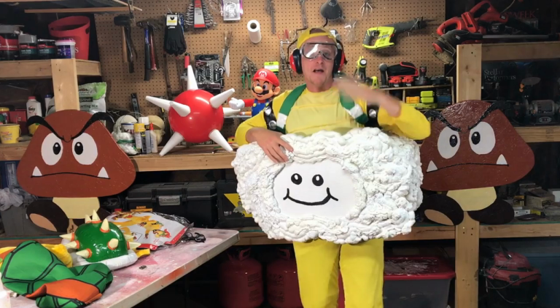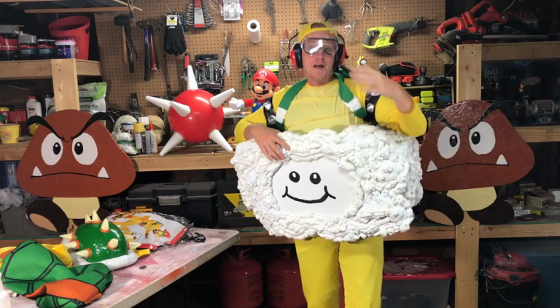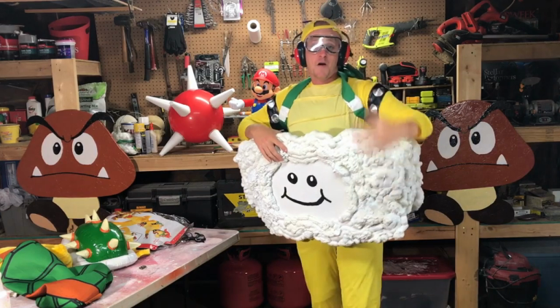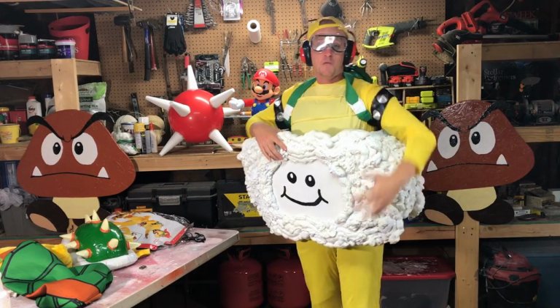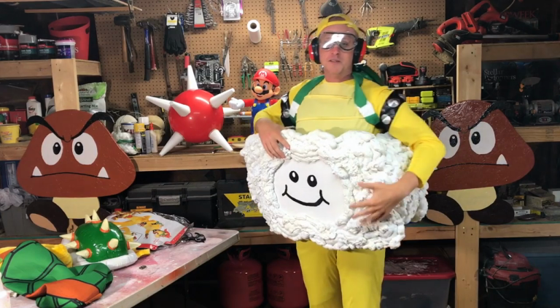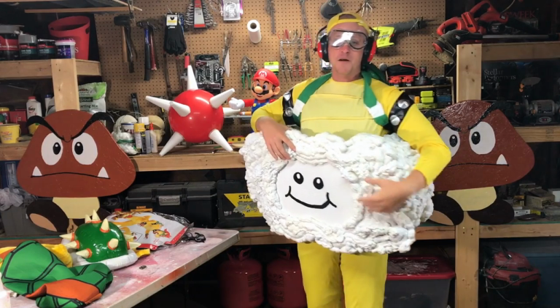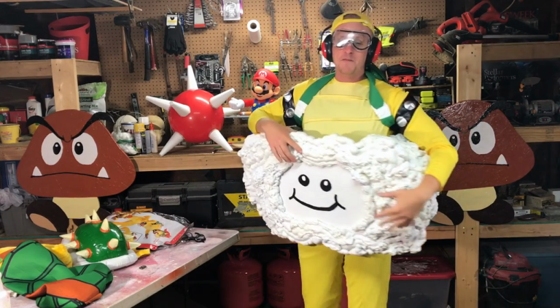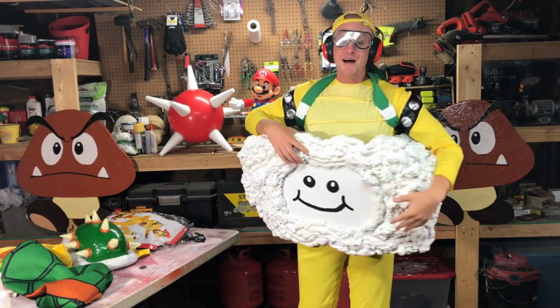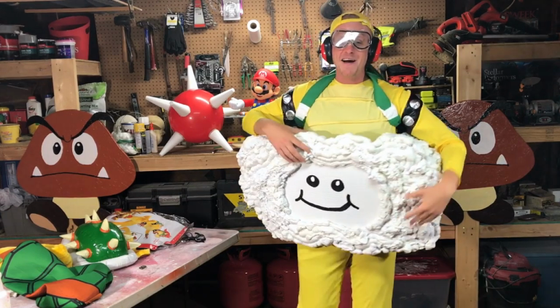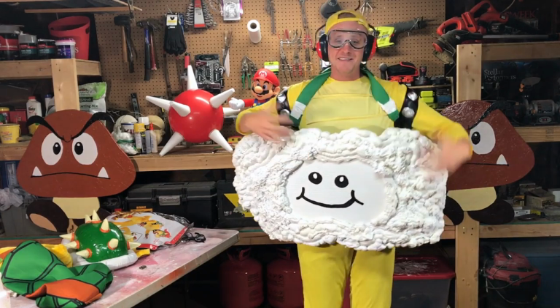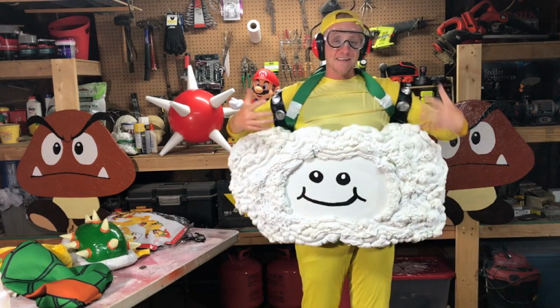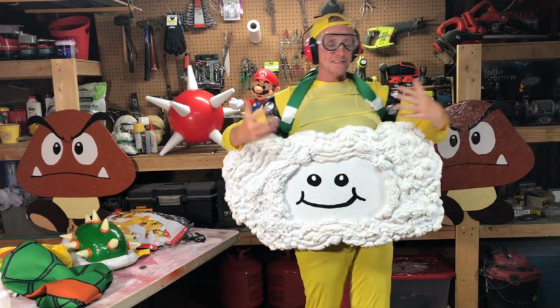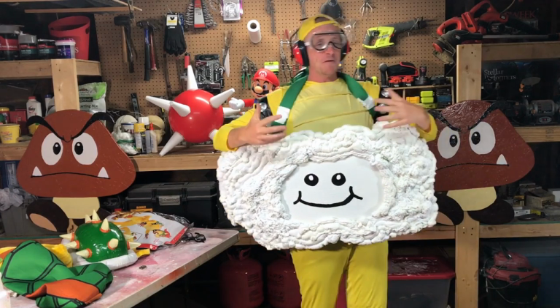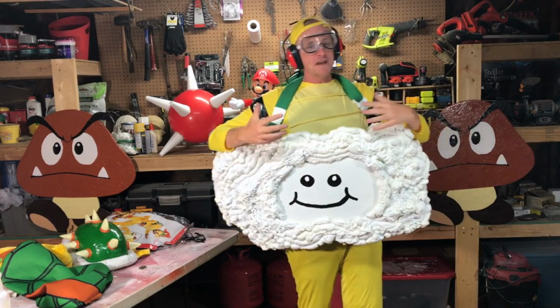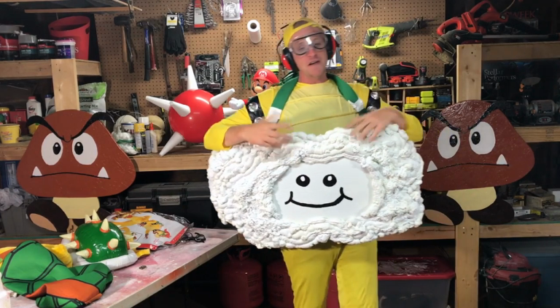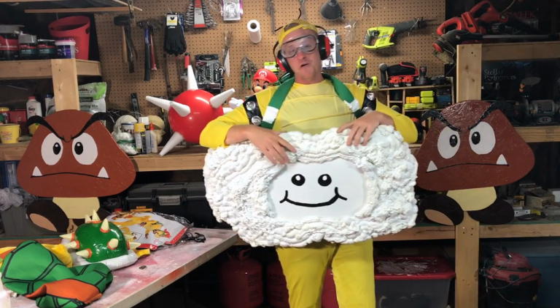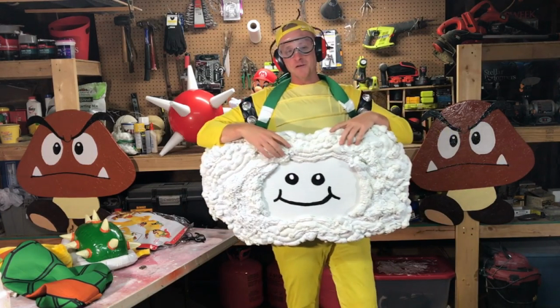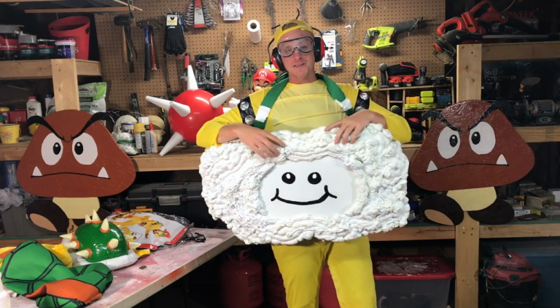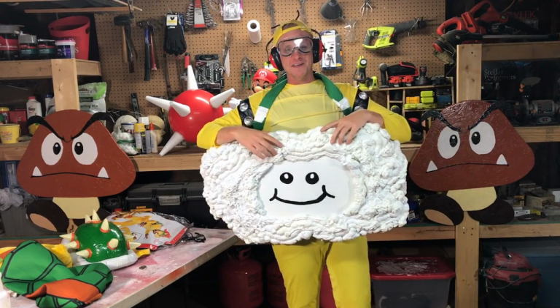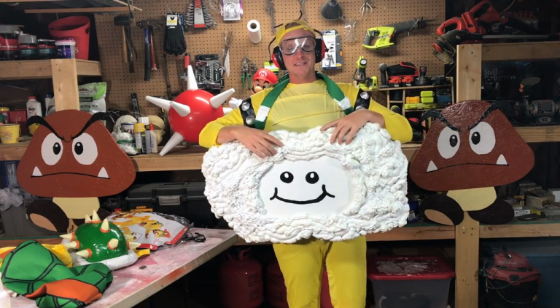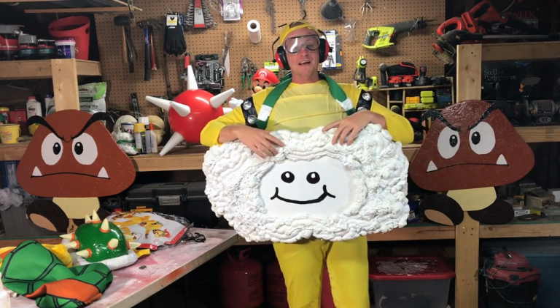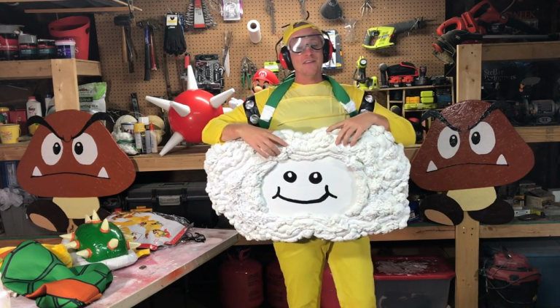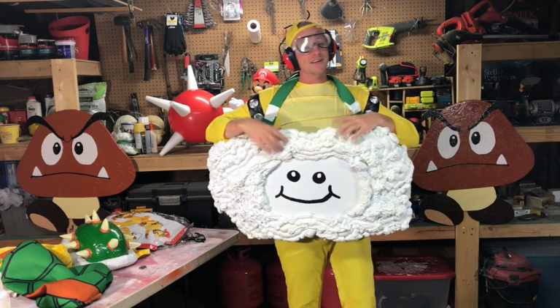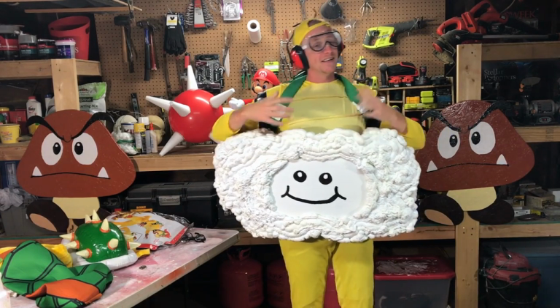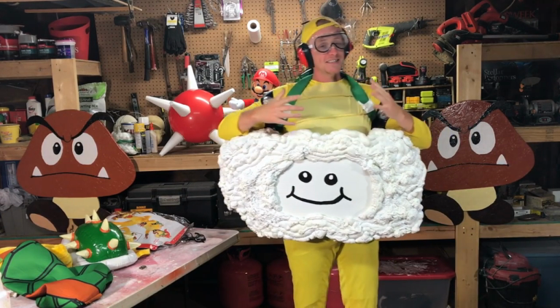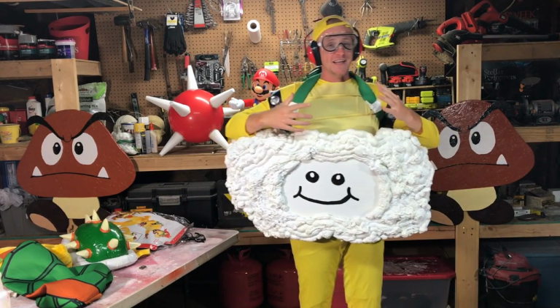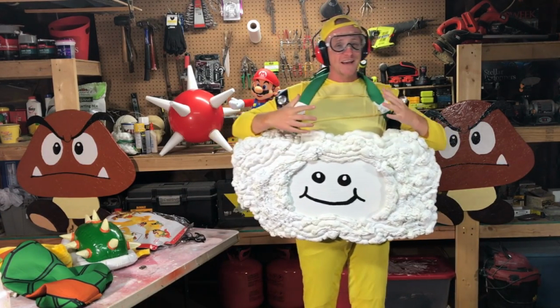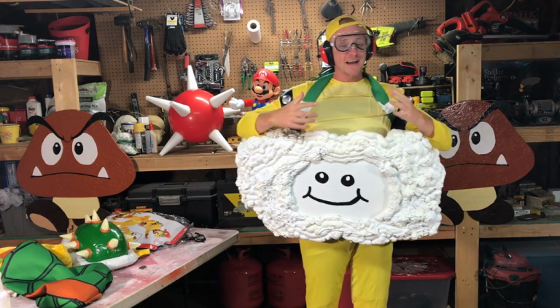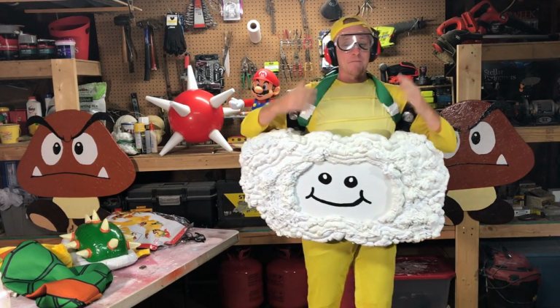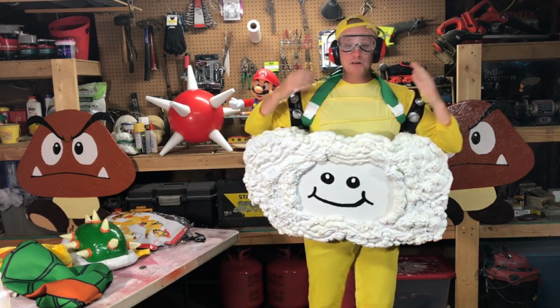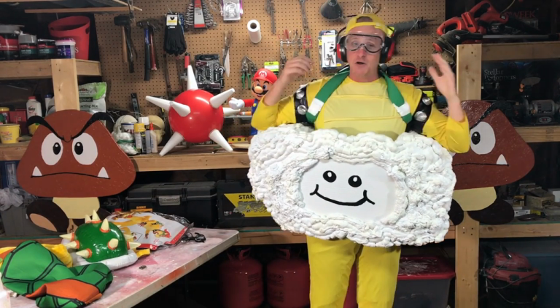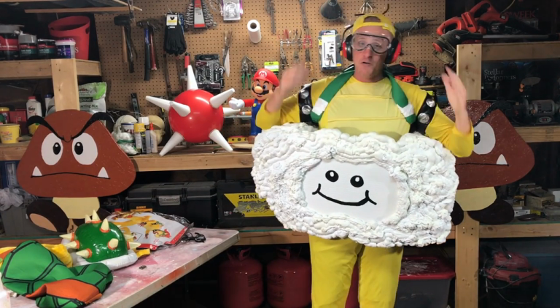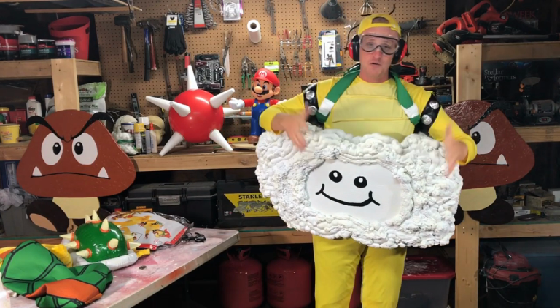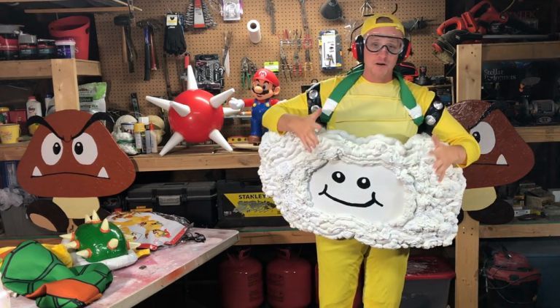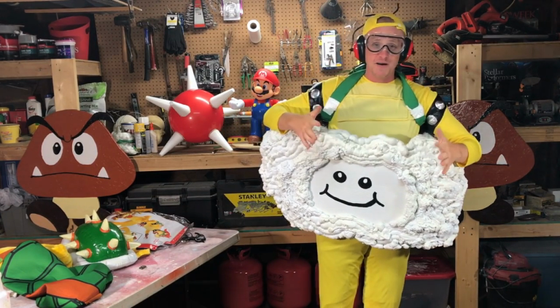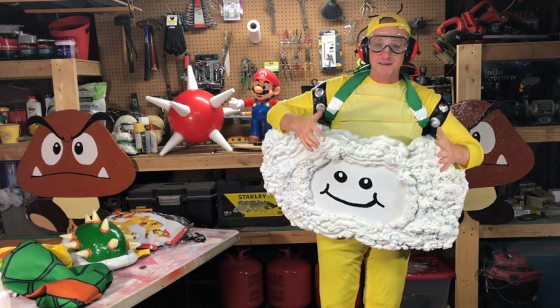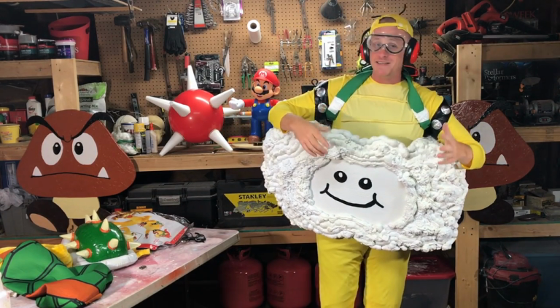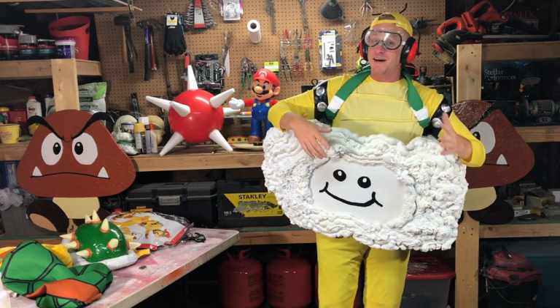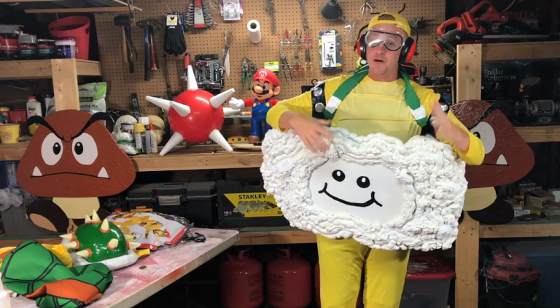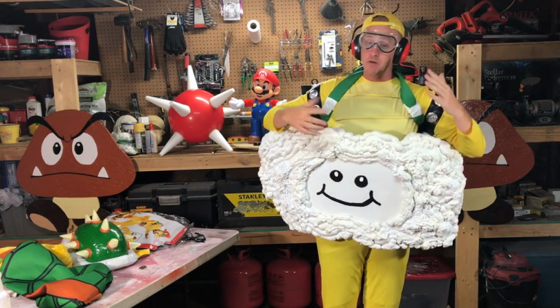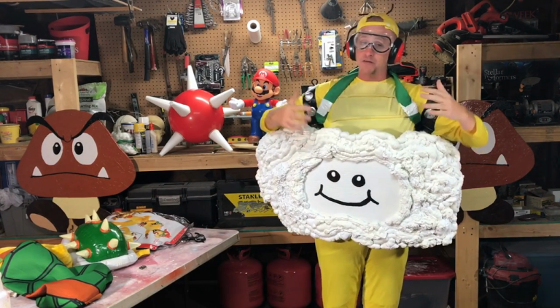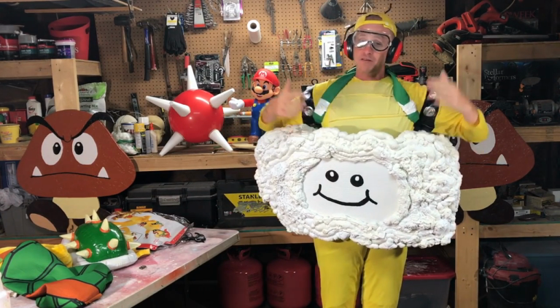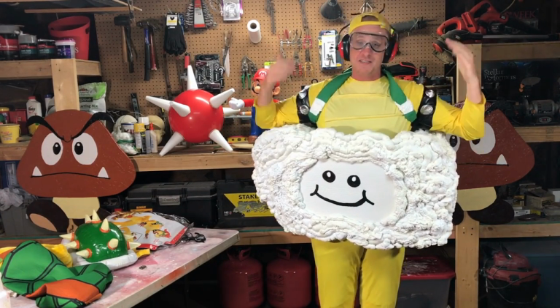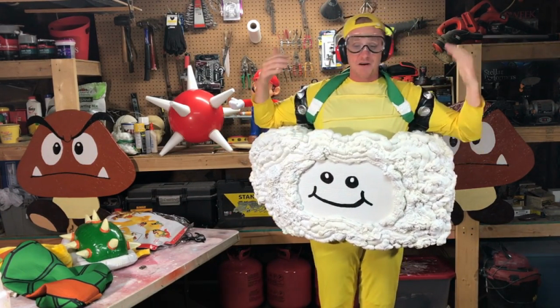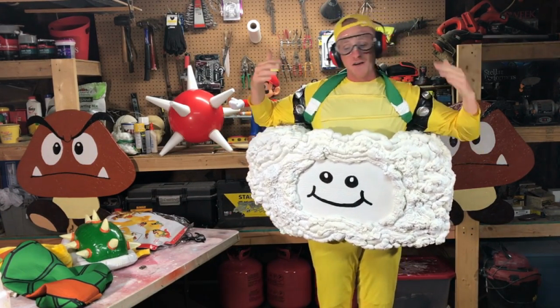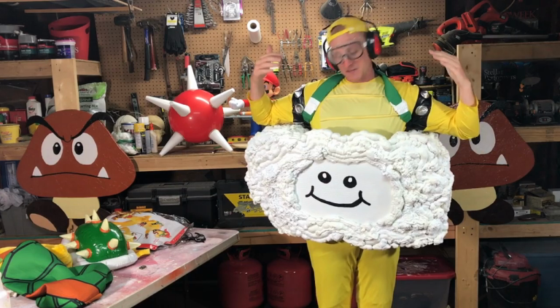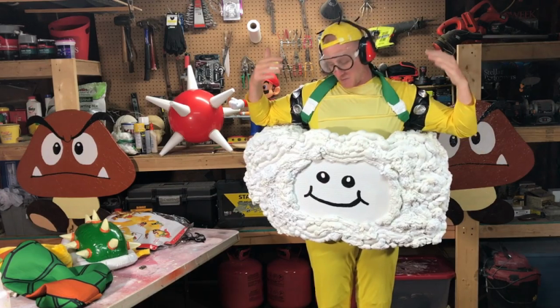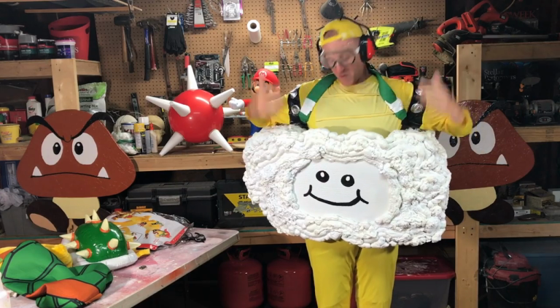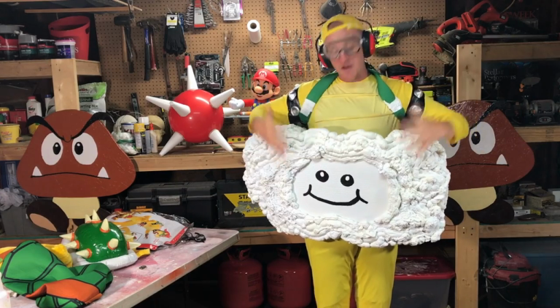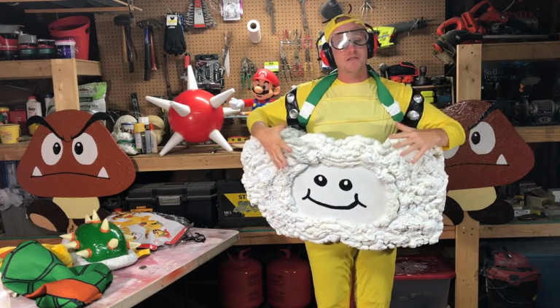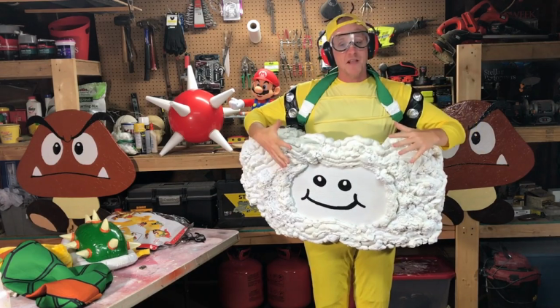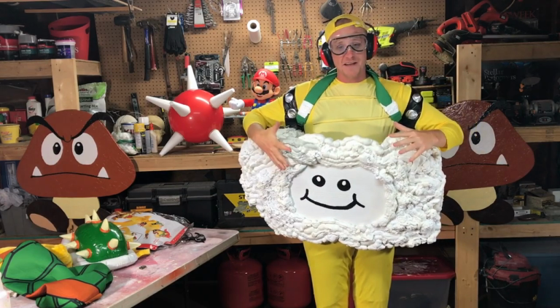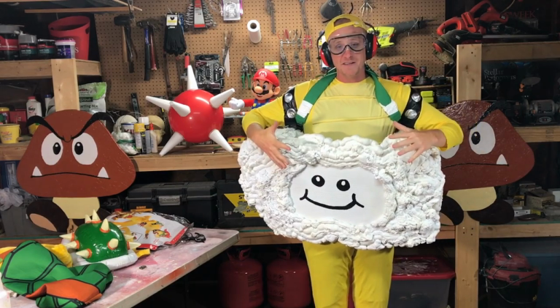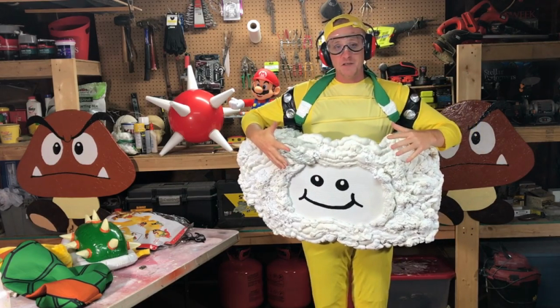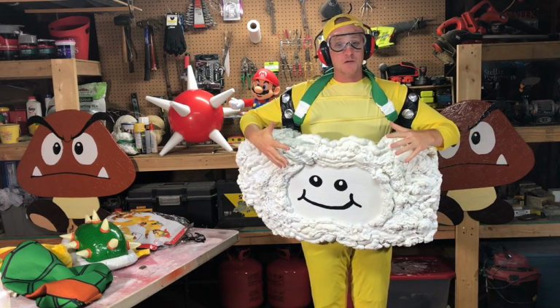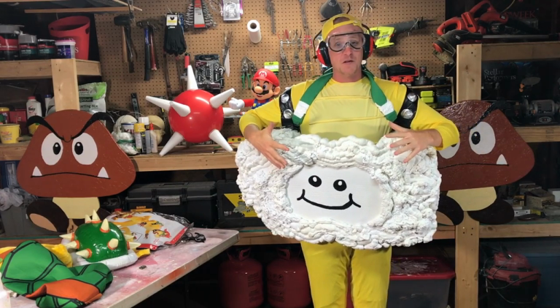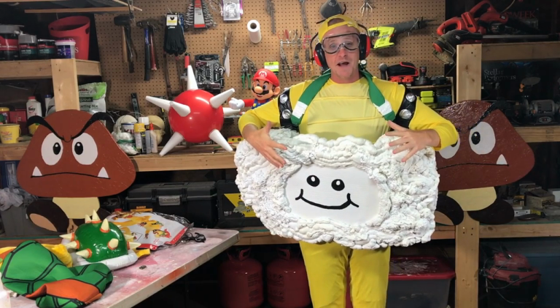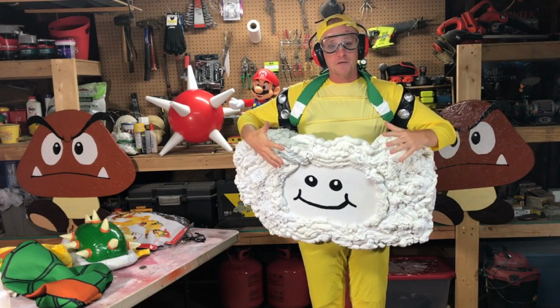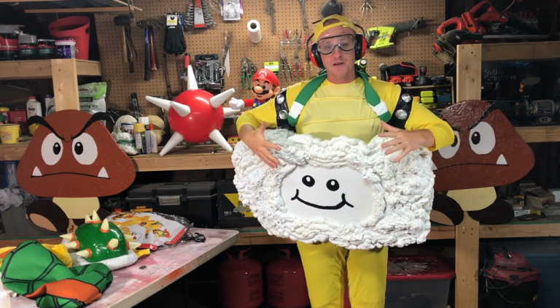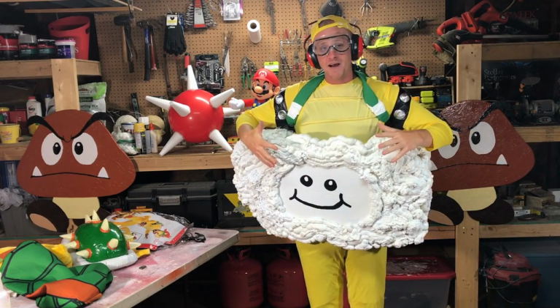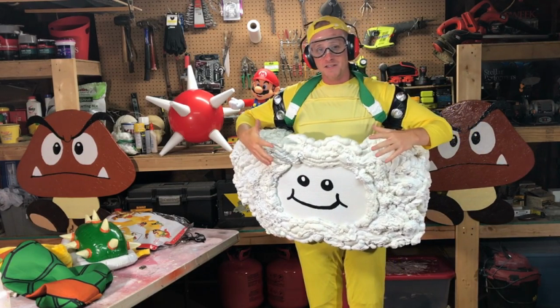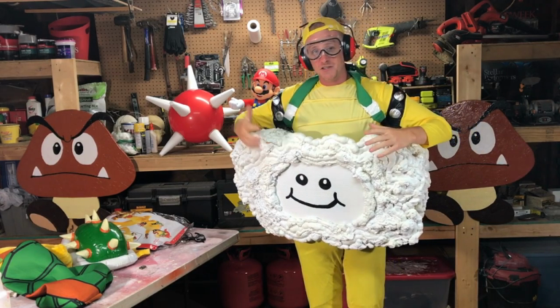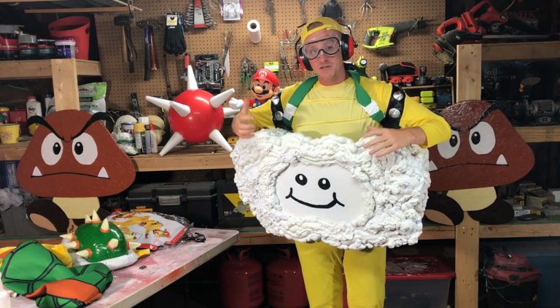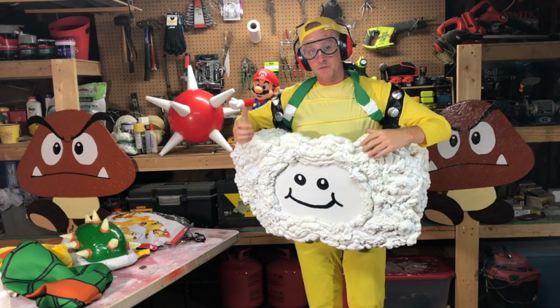What's up guys, it's me Olits87 and today I'm going to show you guys how to build this awesome Lakitu Cloud Costume.